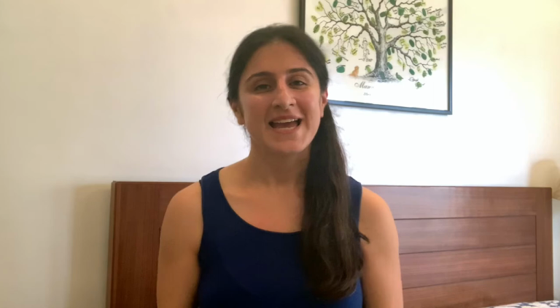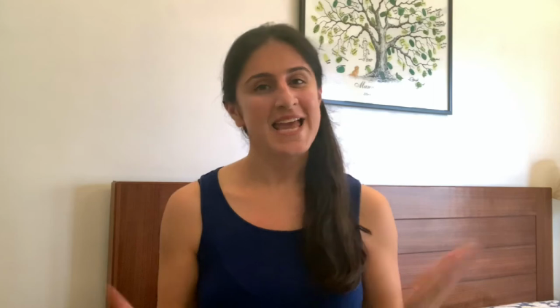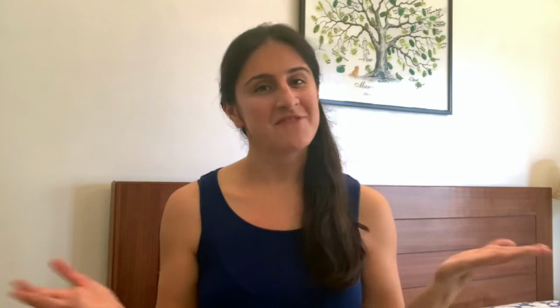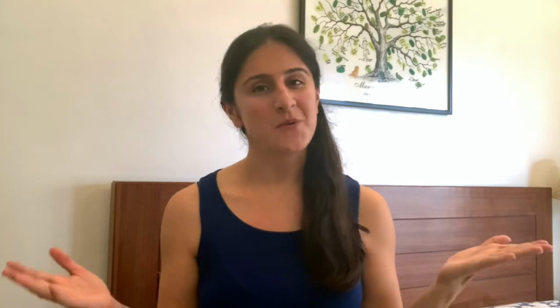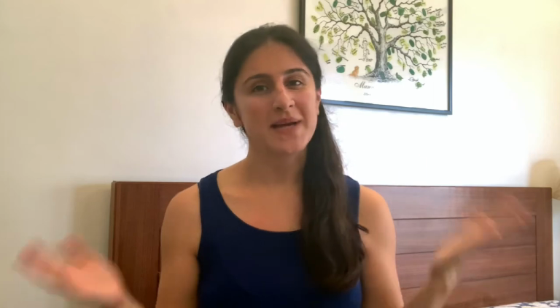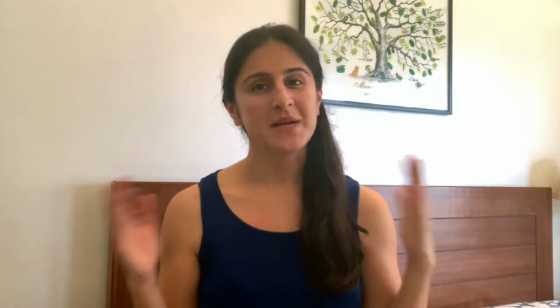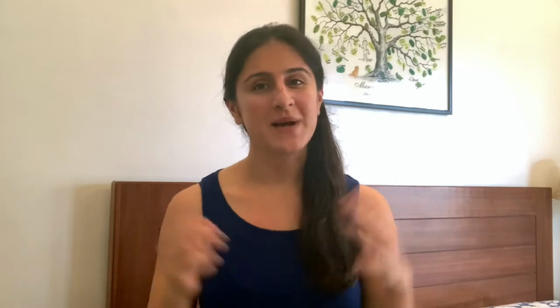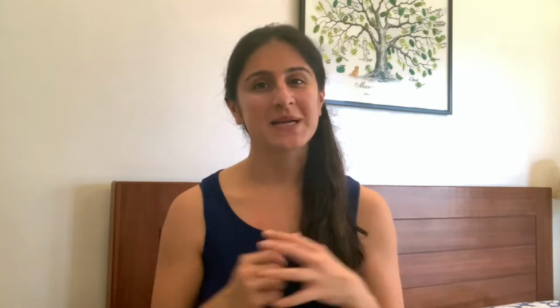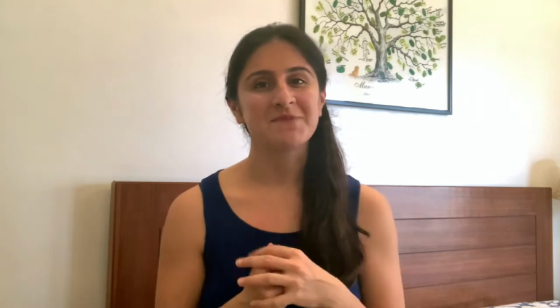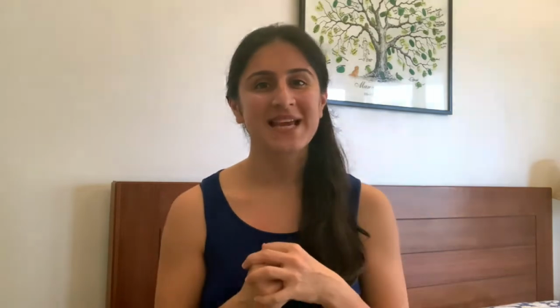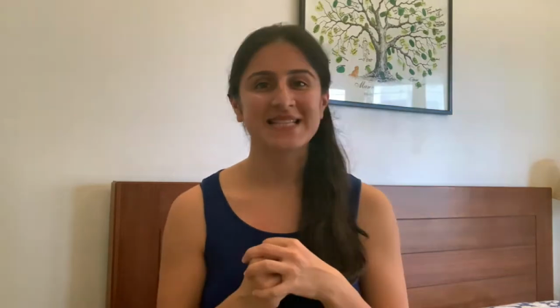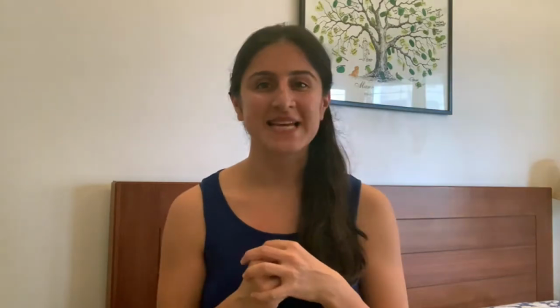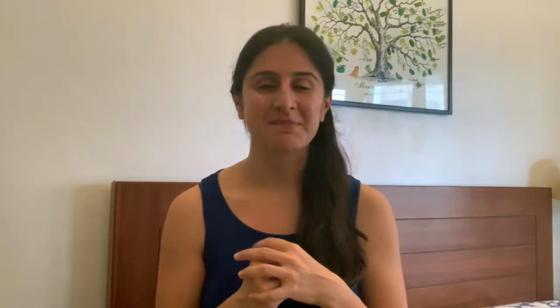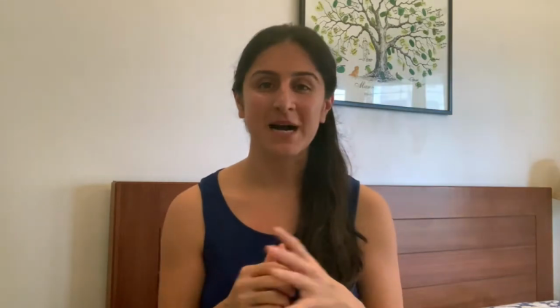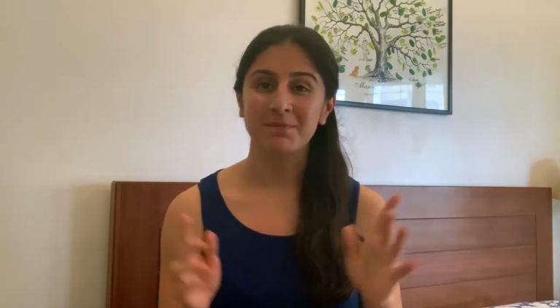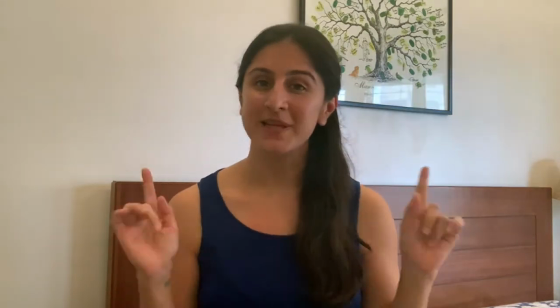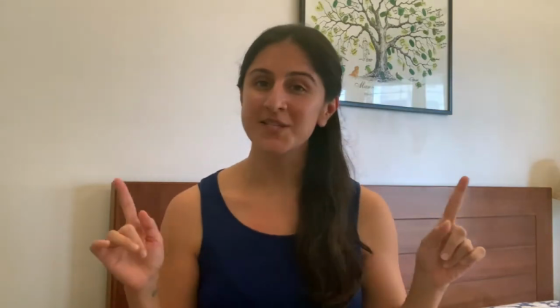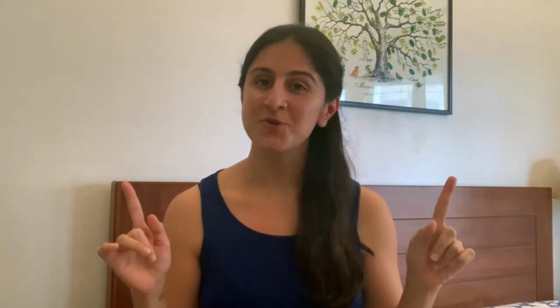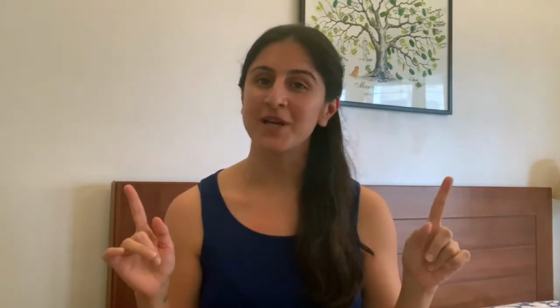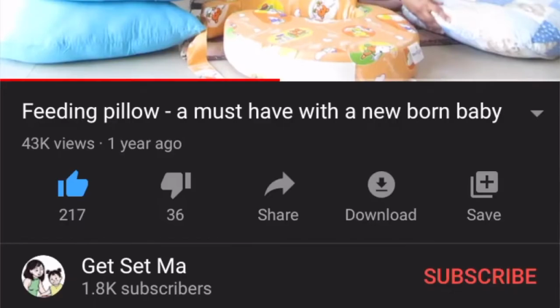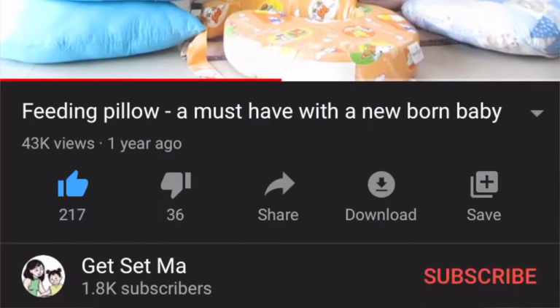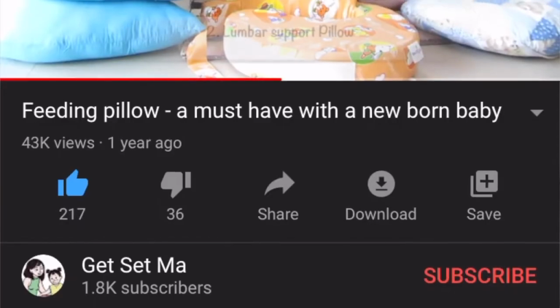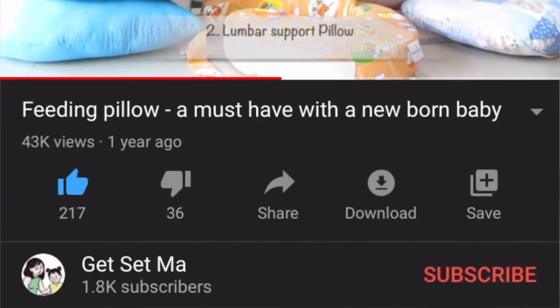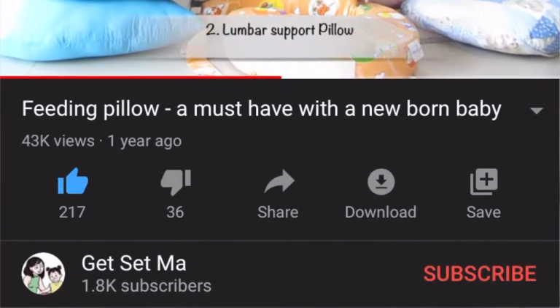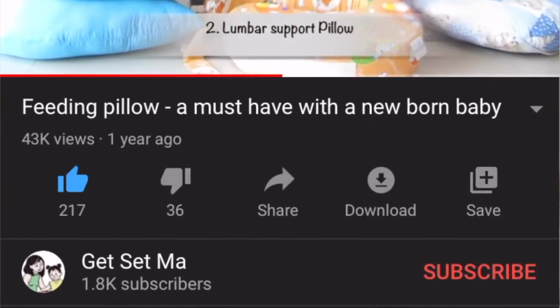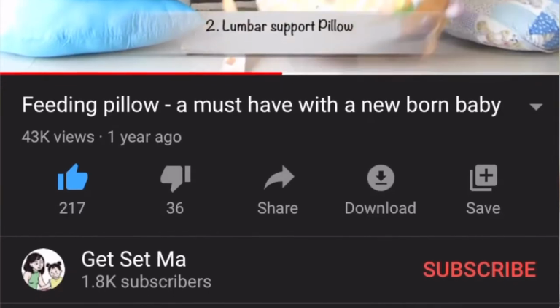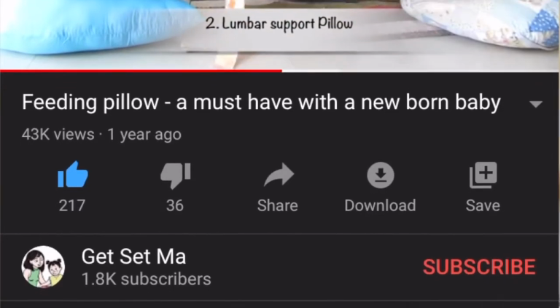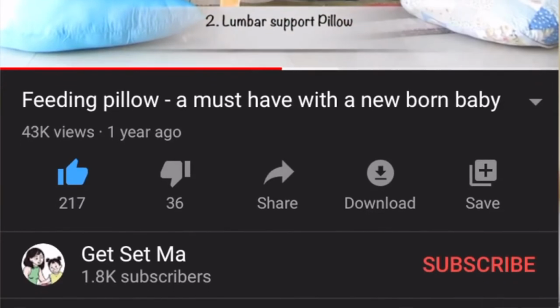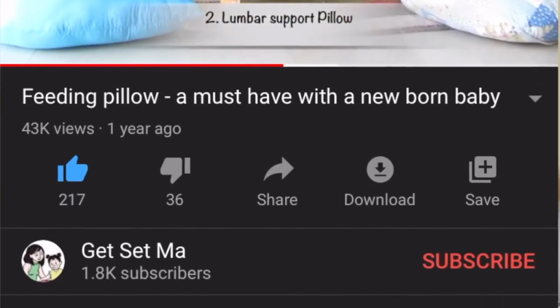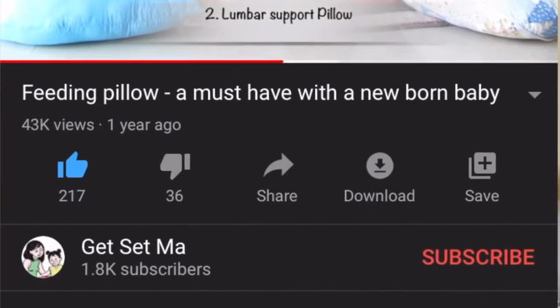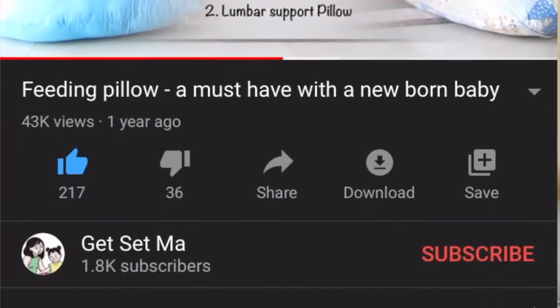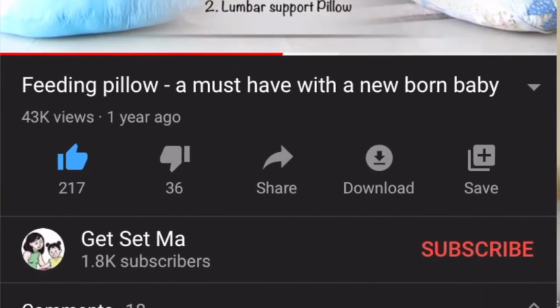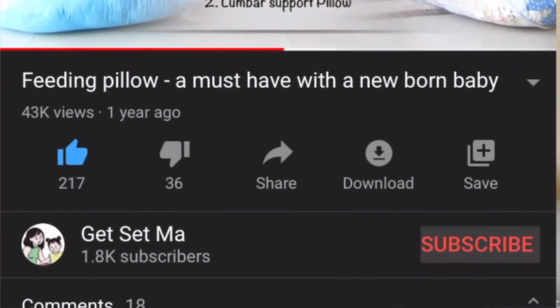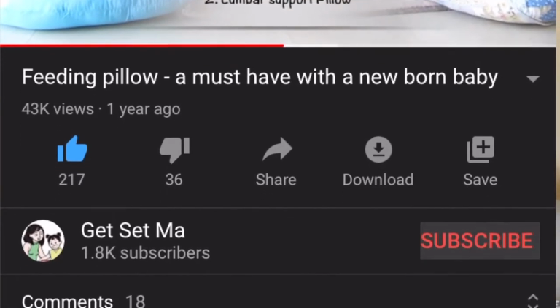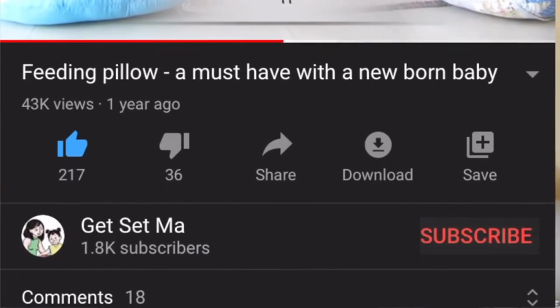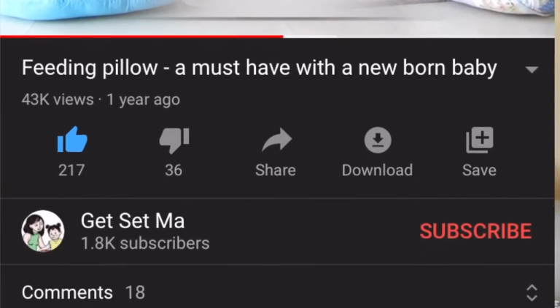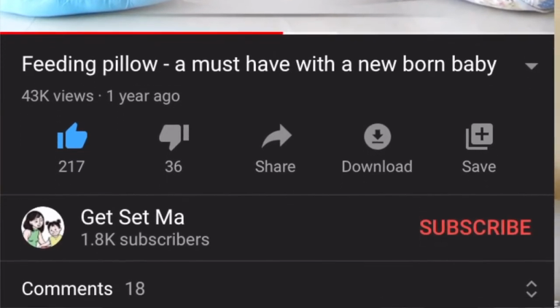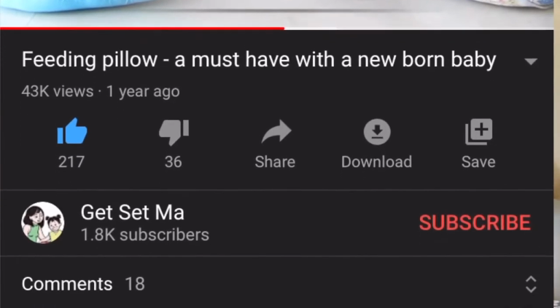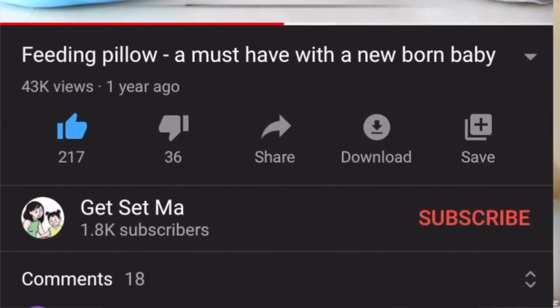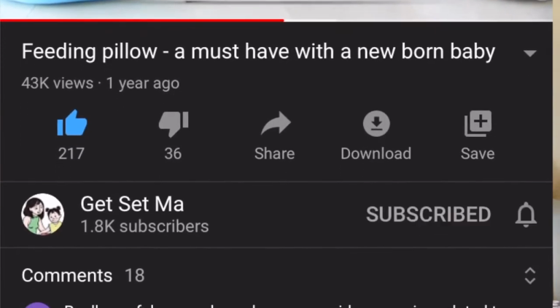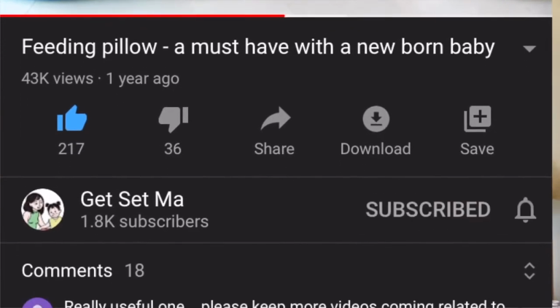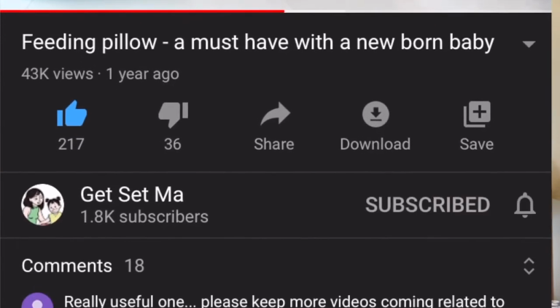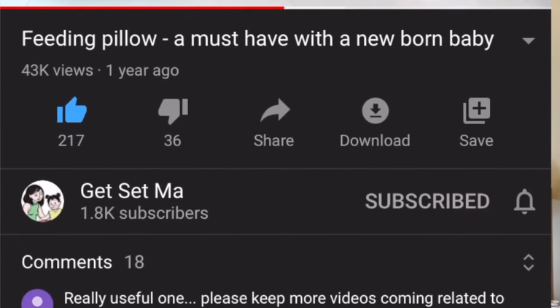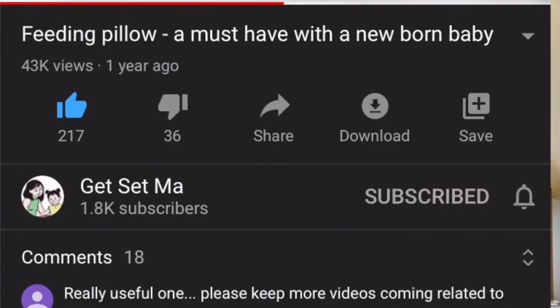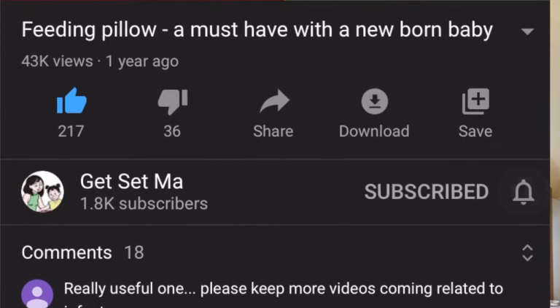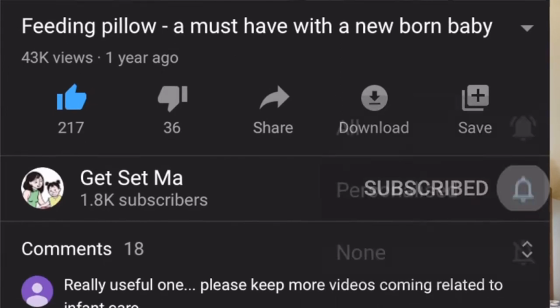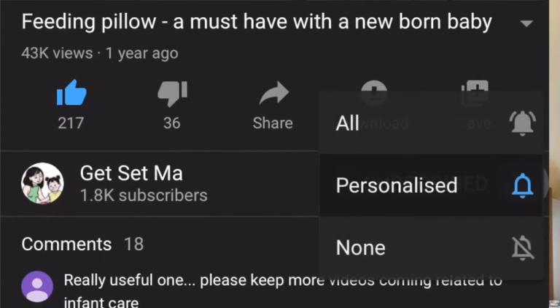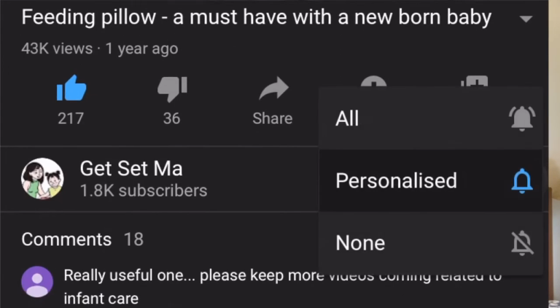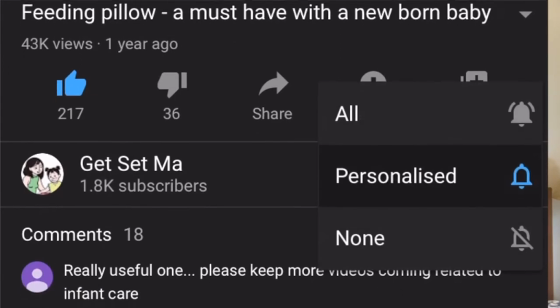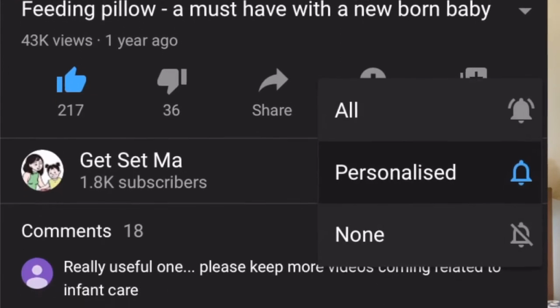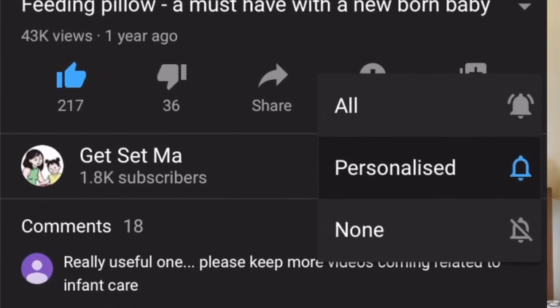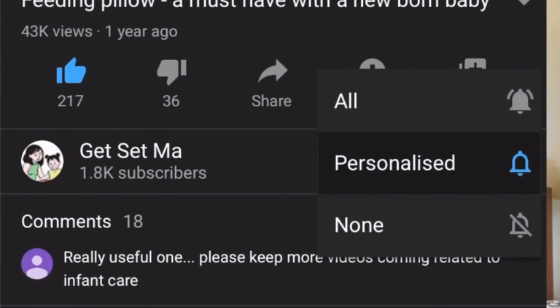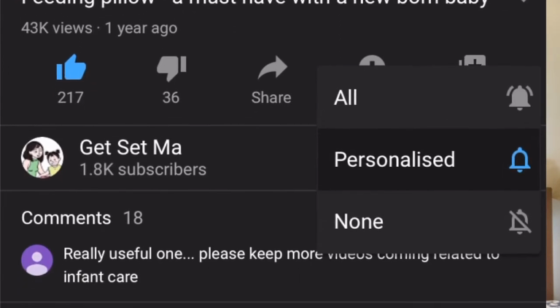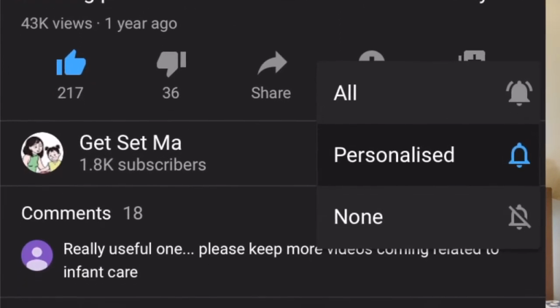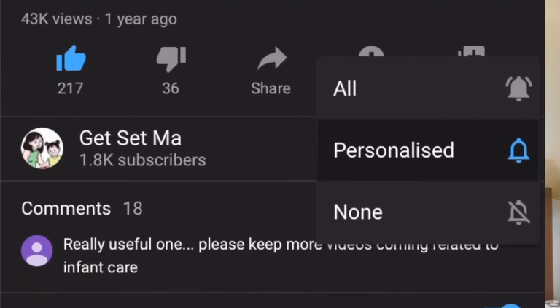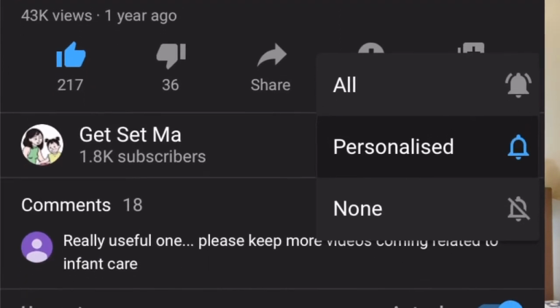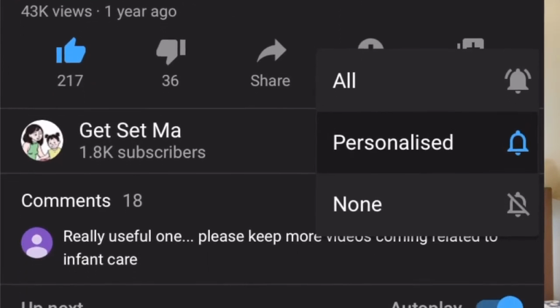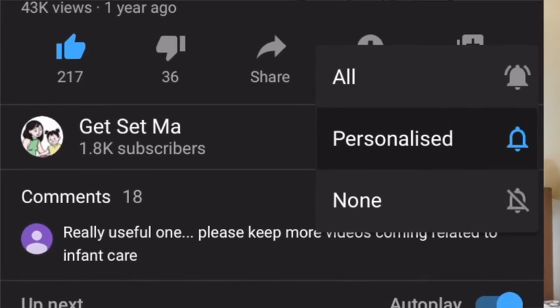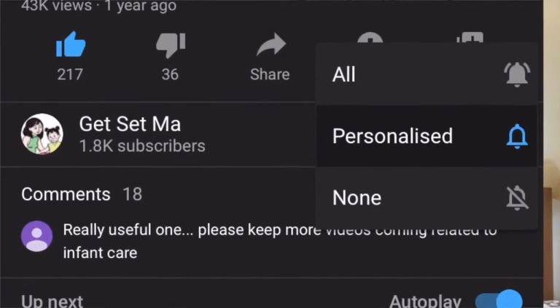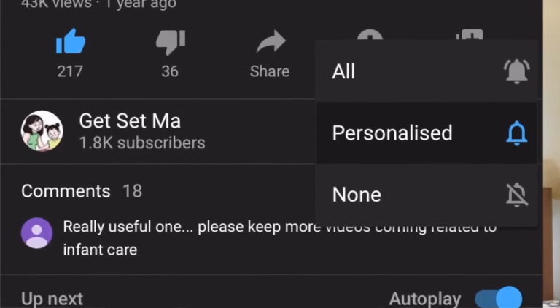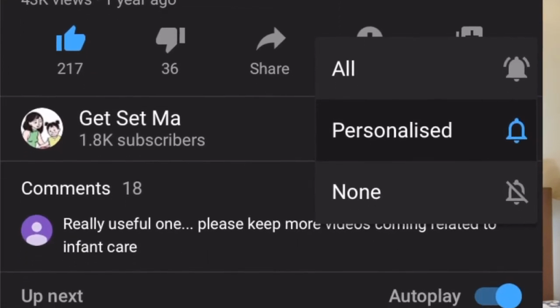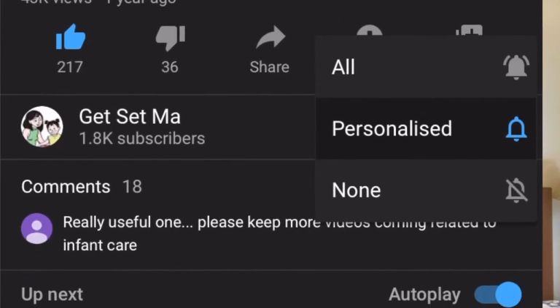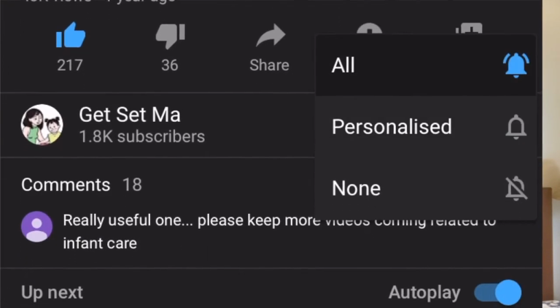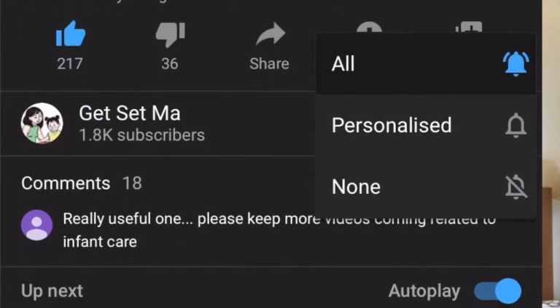Hey everyone and welcome to Get Set Mark. Please do click on that red button and subscribe to our channel and hit the bell icon to turn on notifications as well.